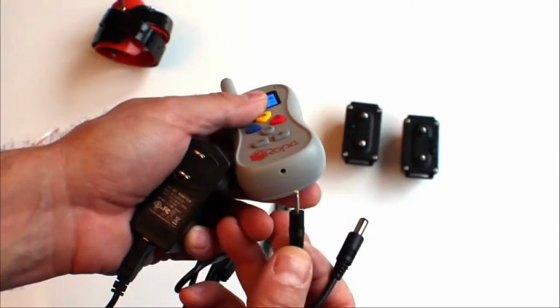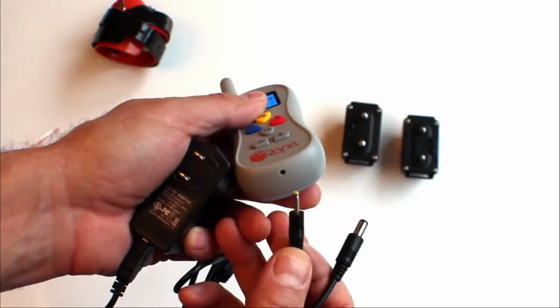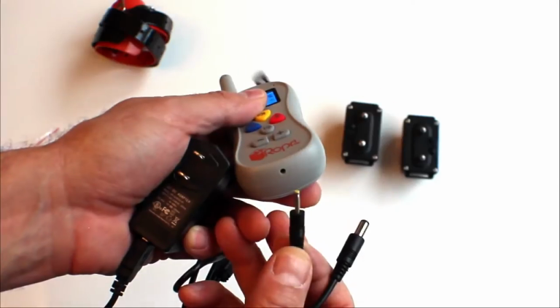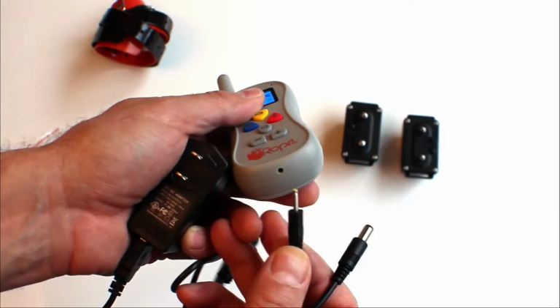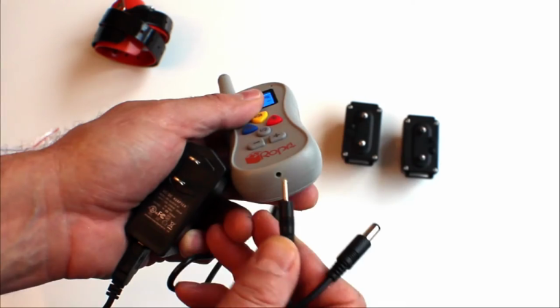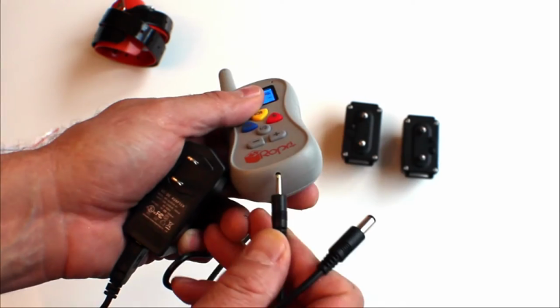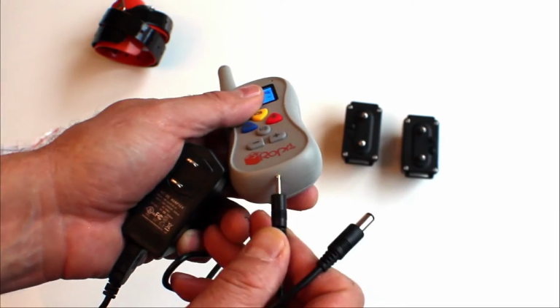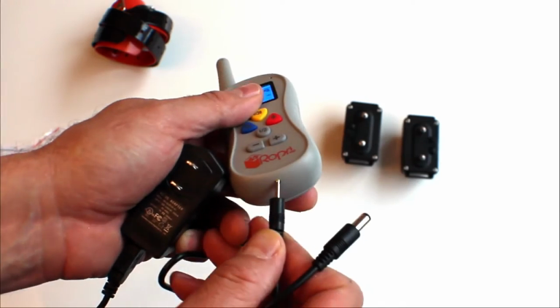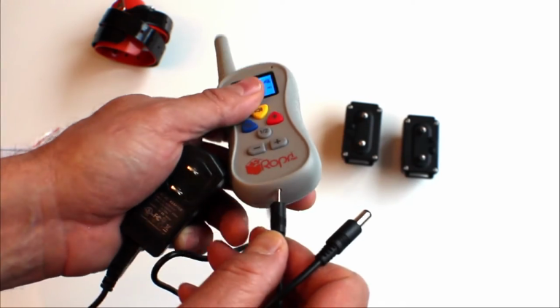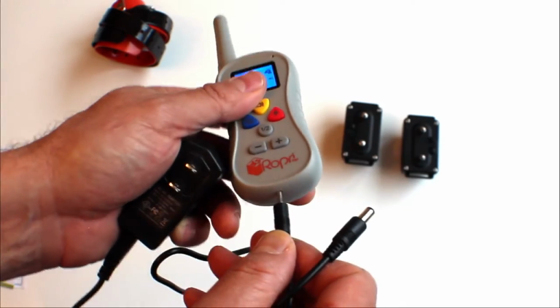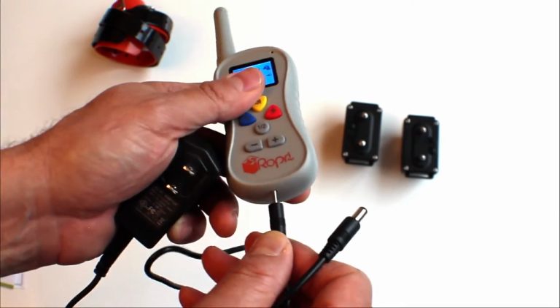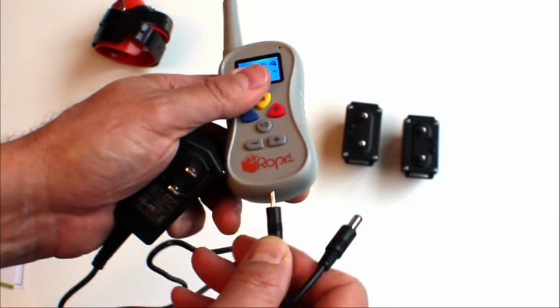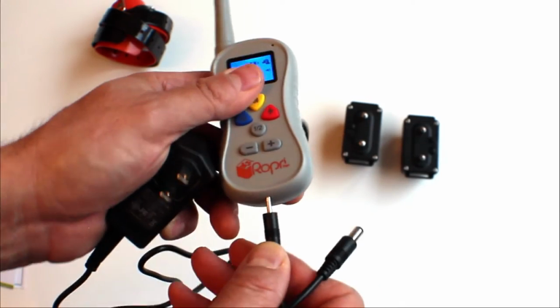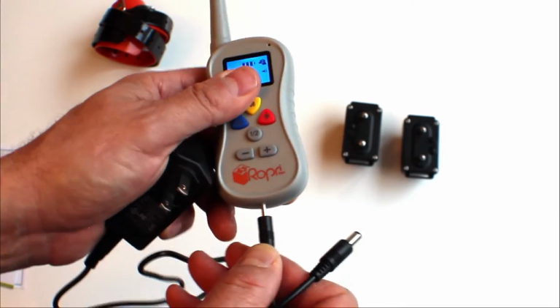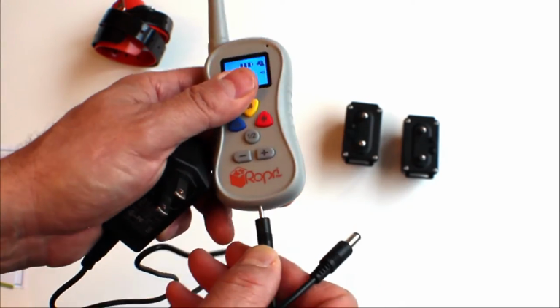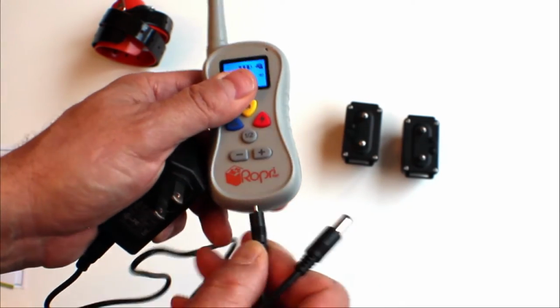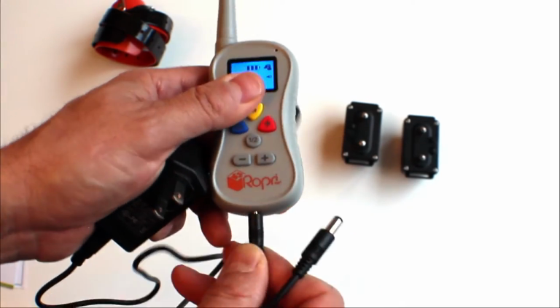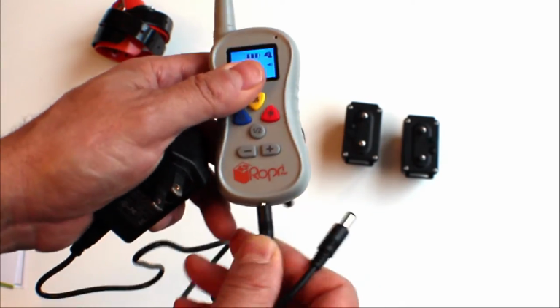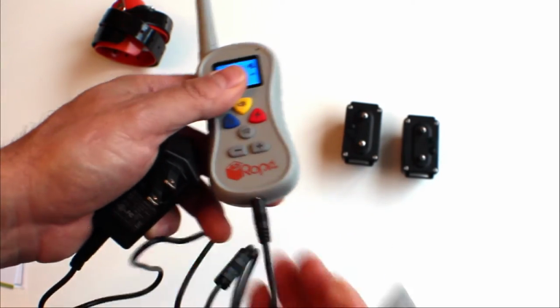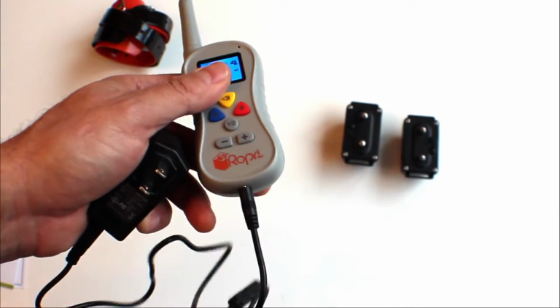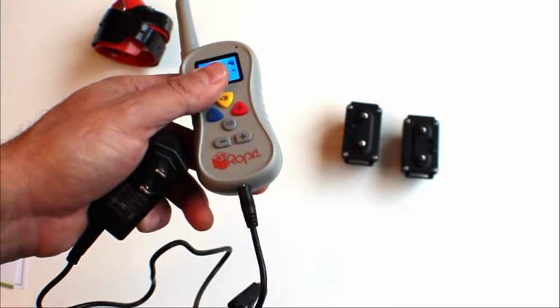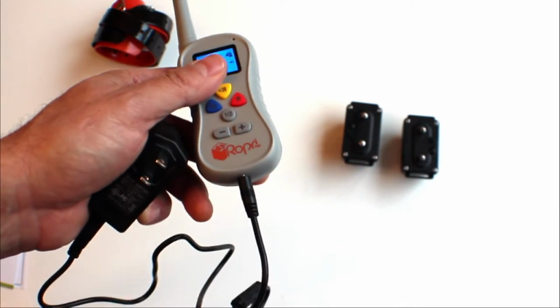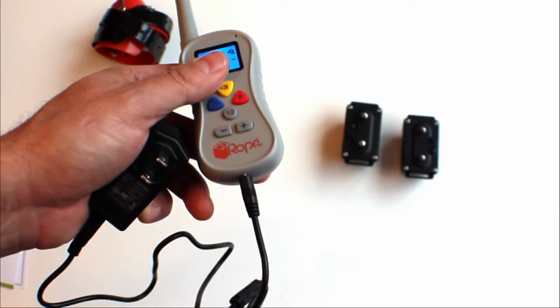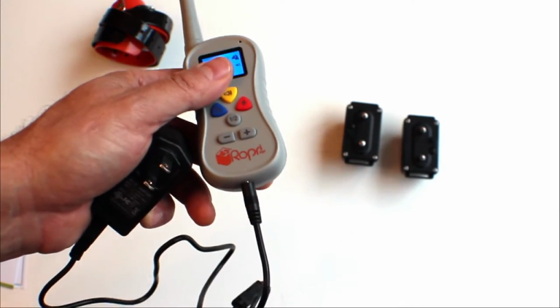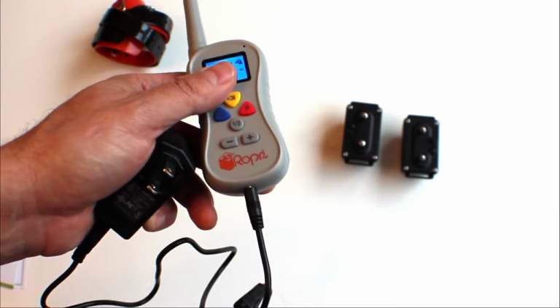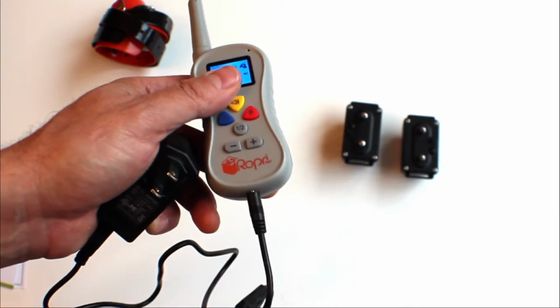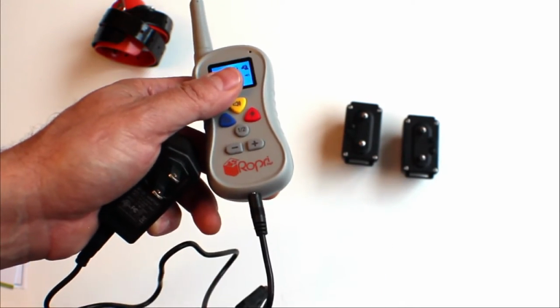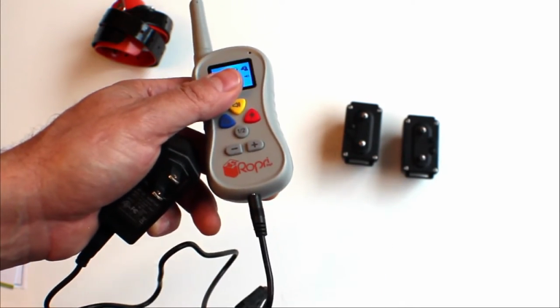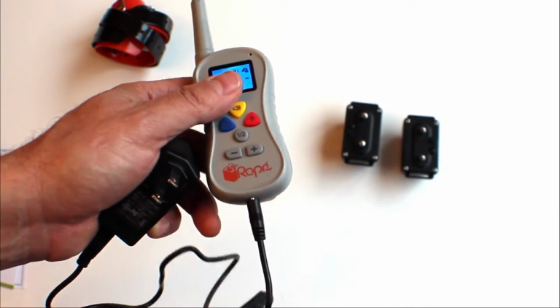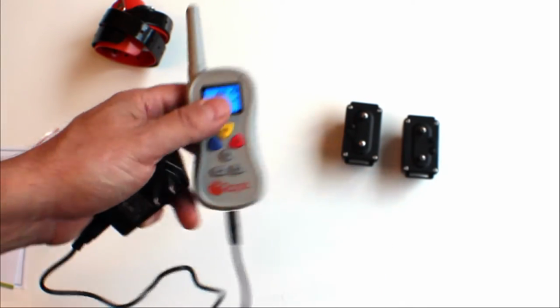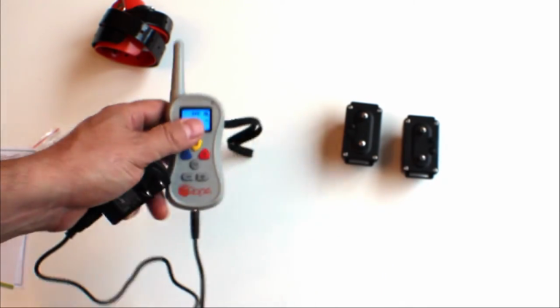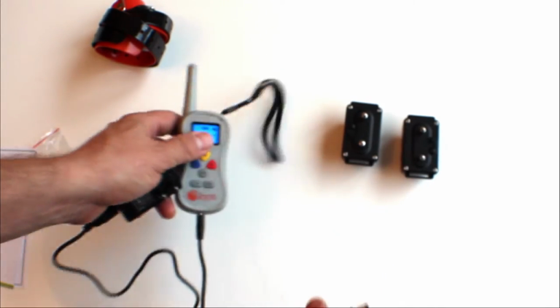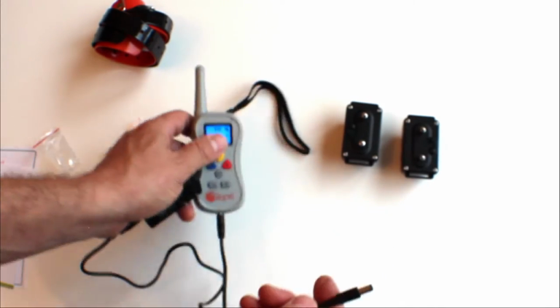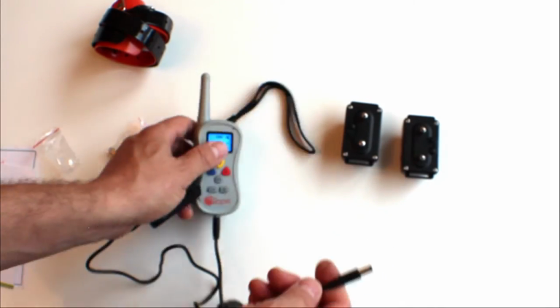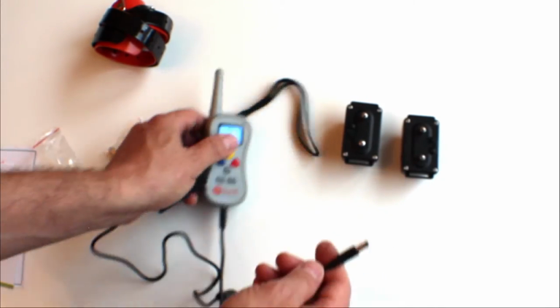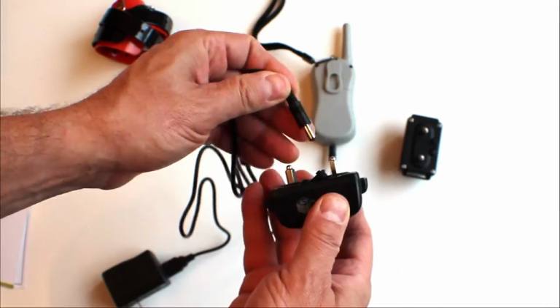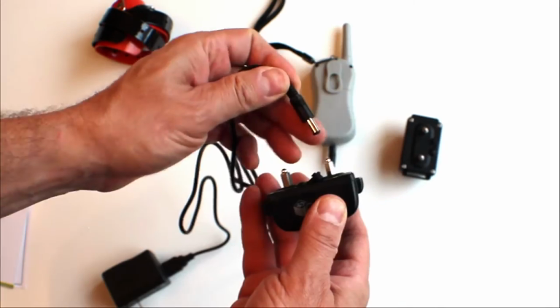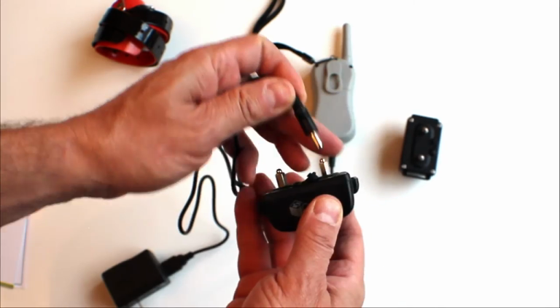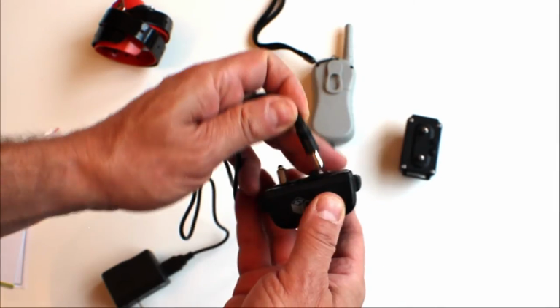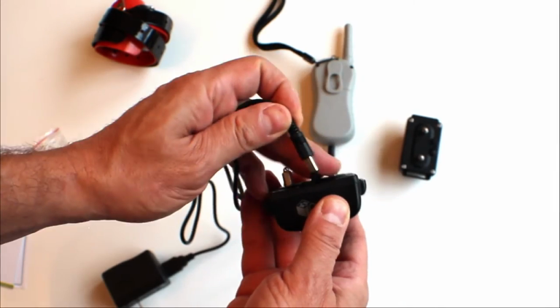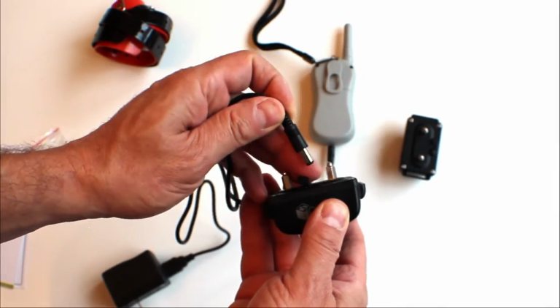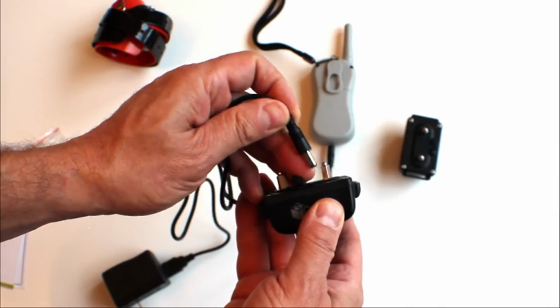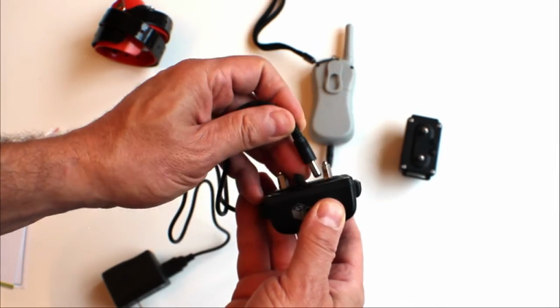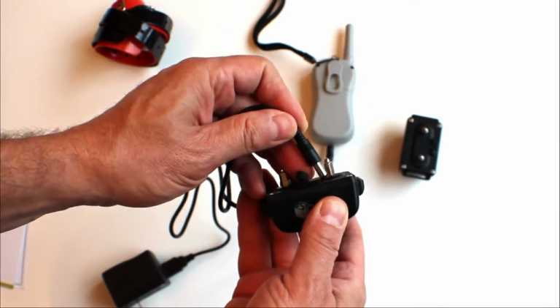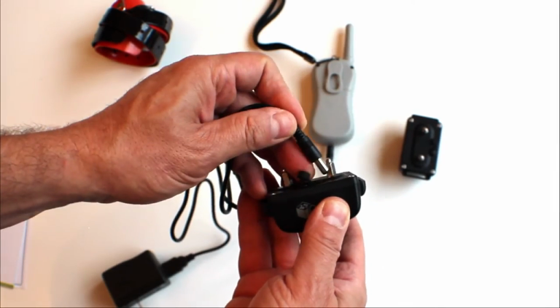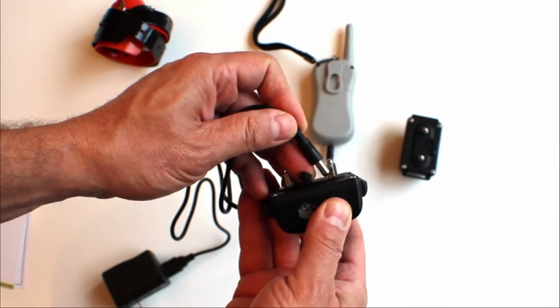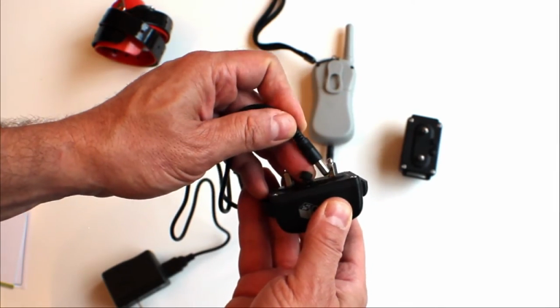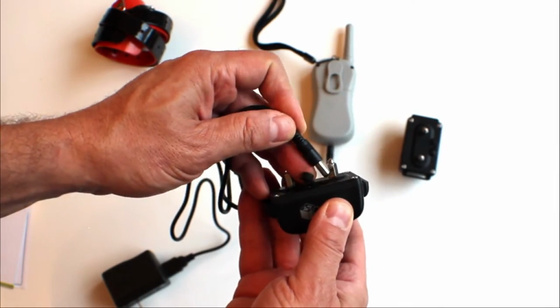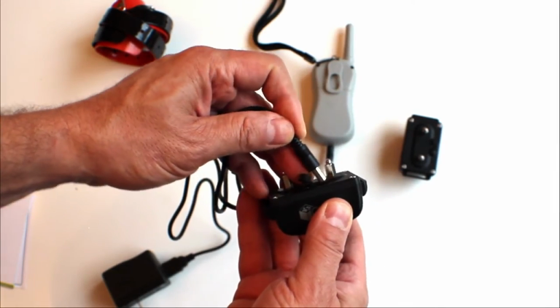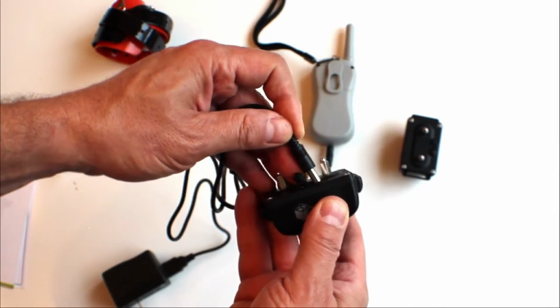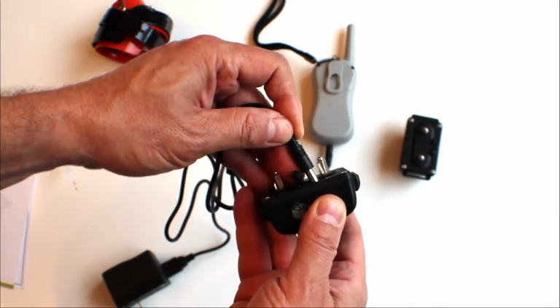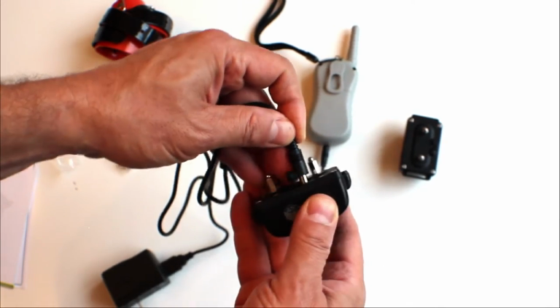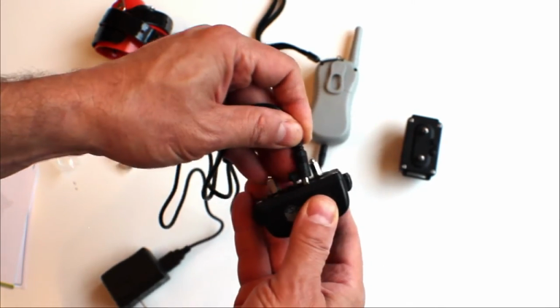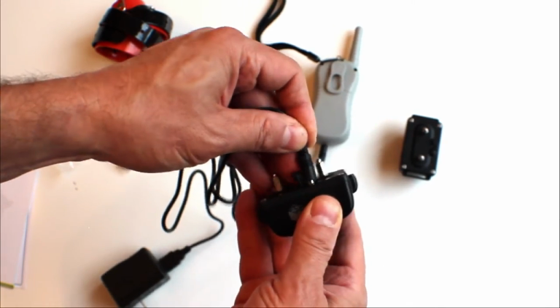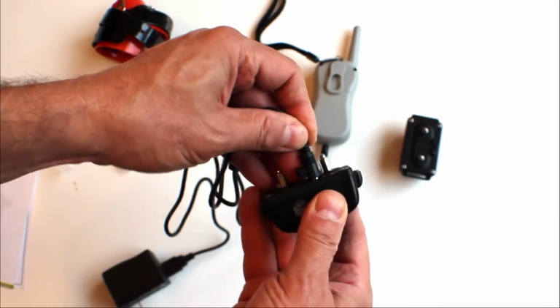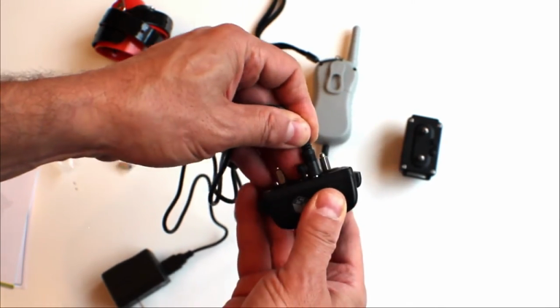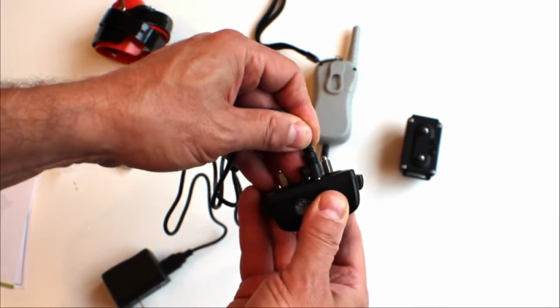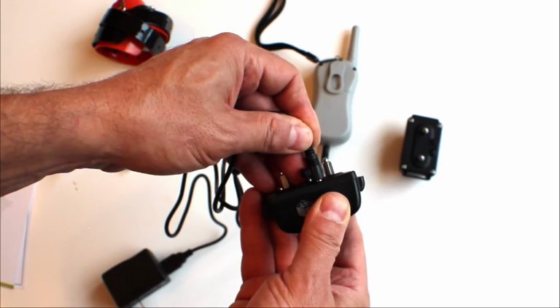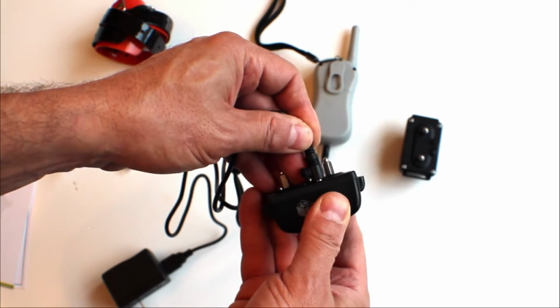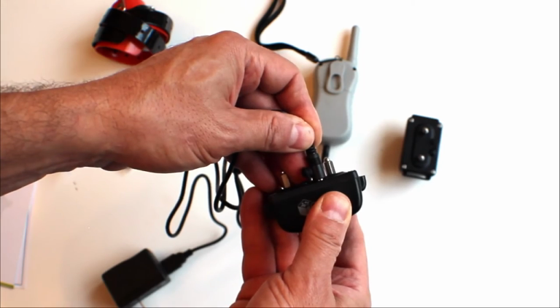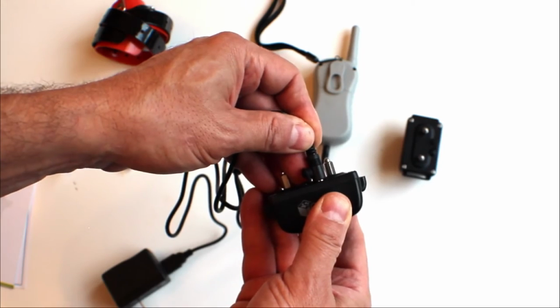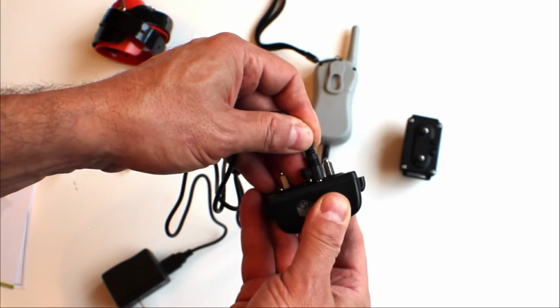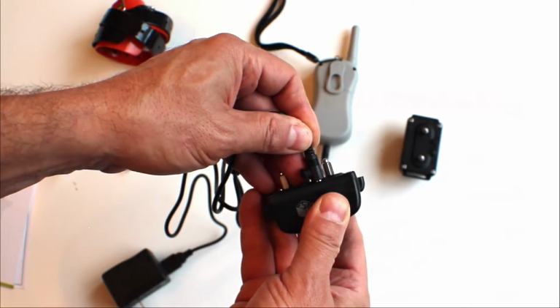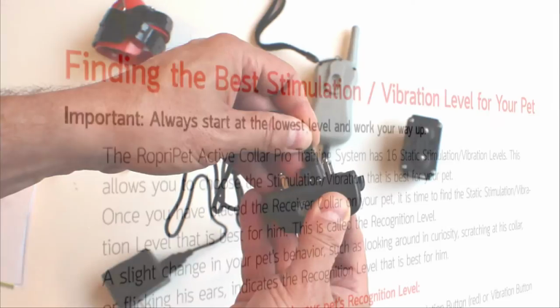Although the transmitter and receiver come with a charge out of the box, you should set them to charge before using for training.